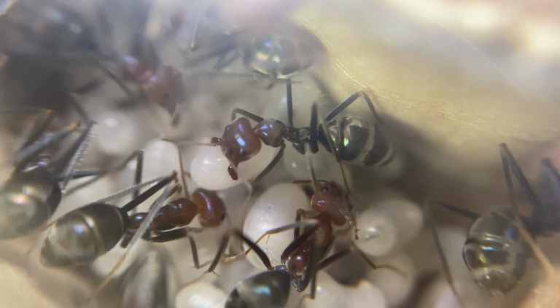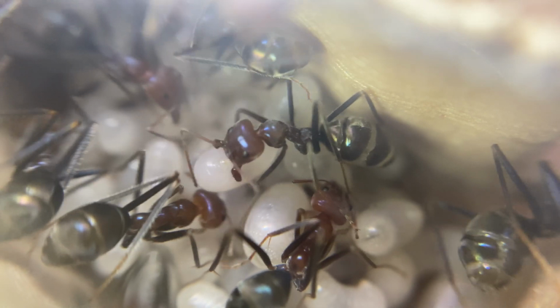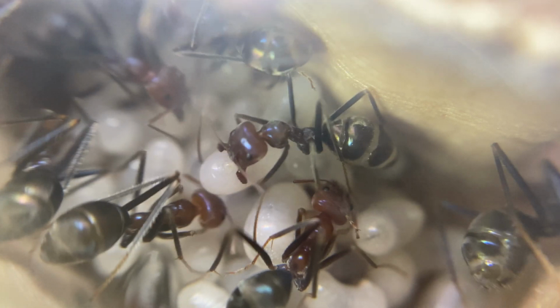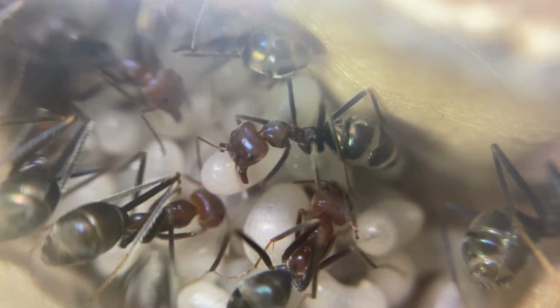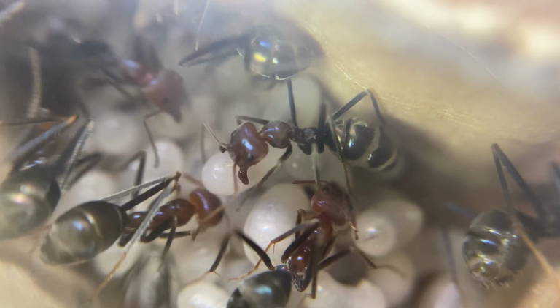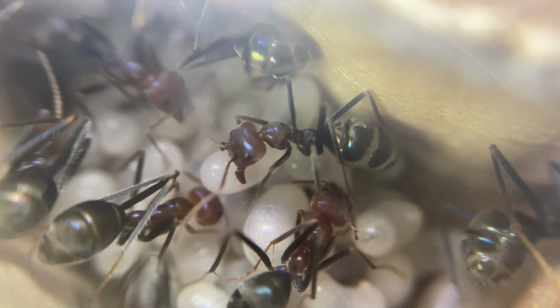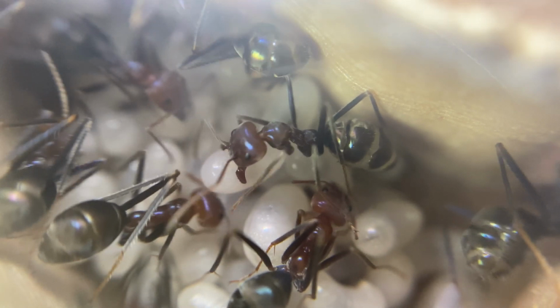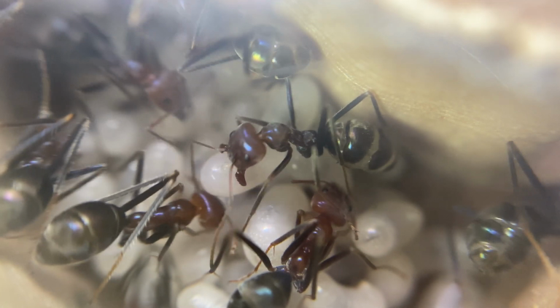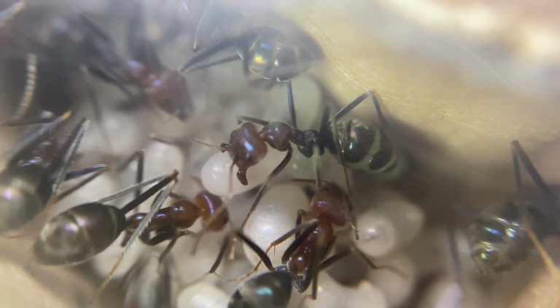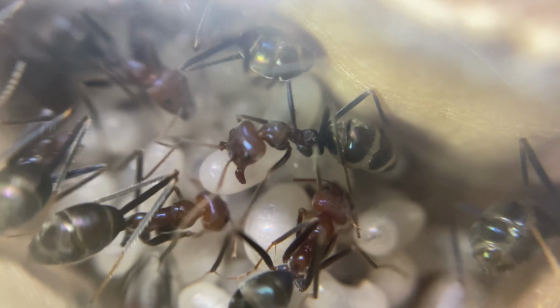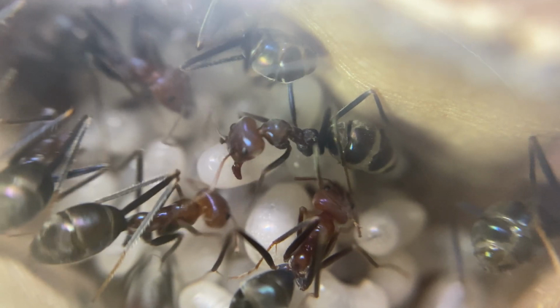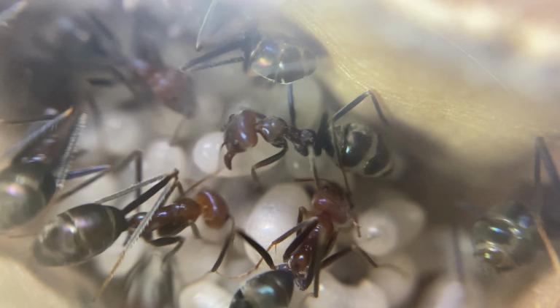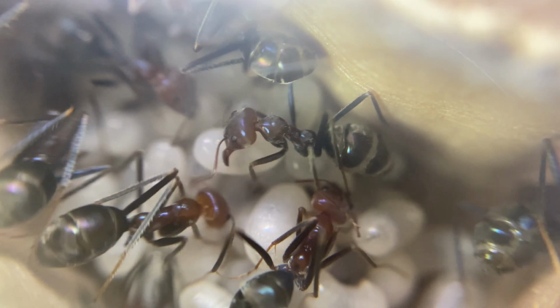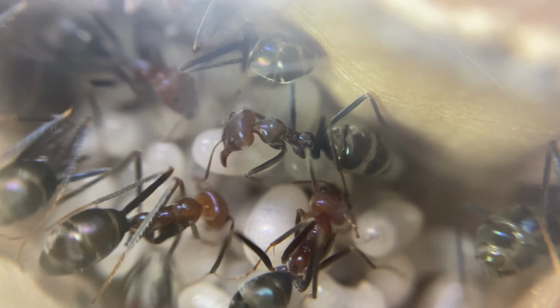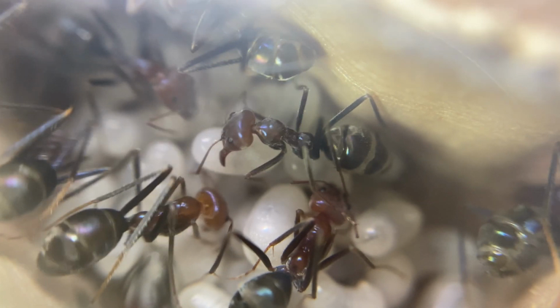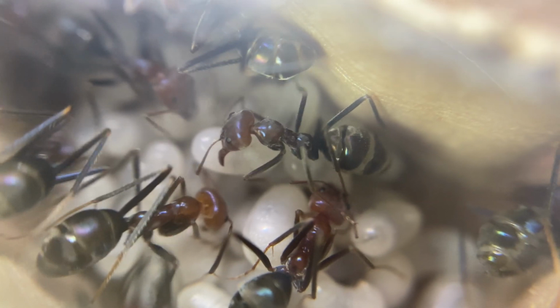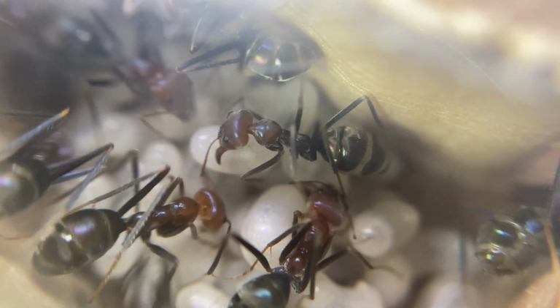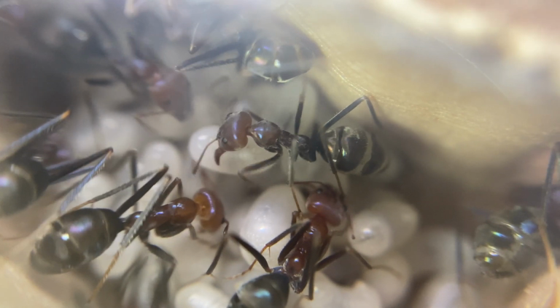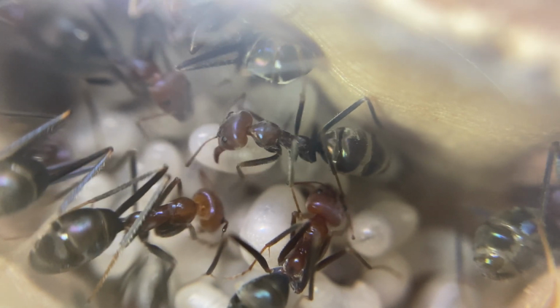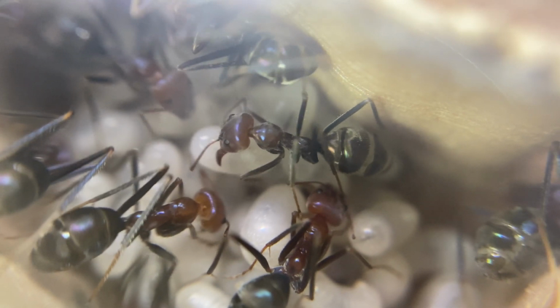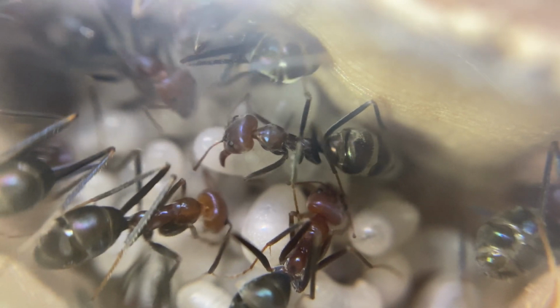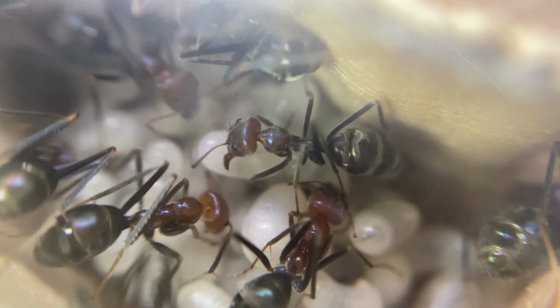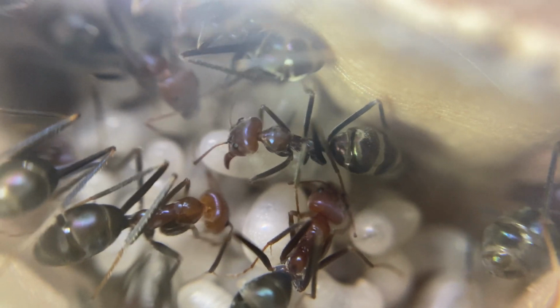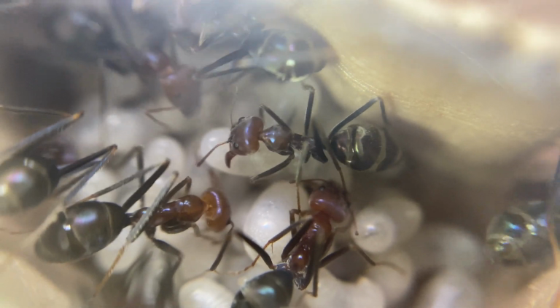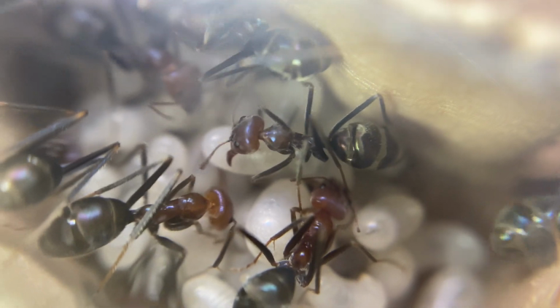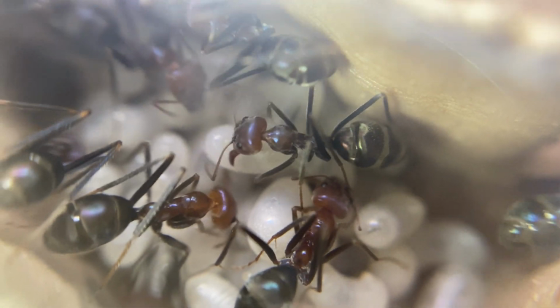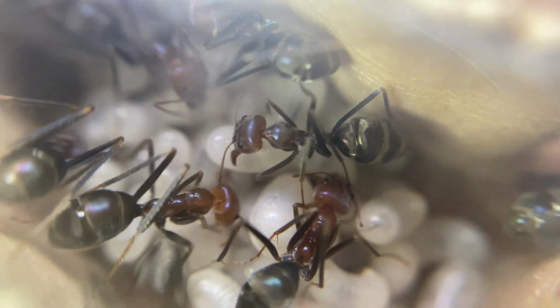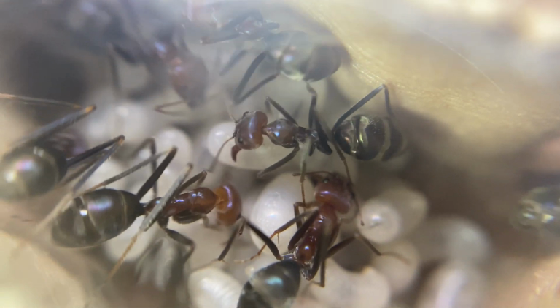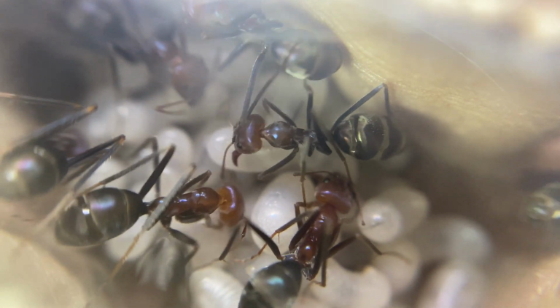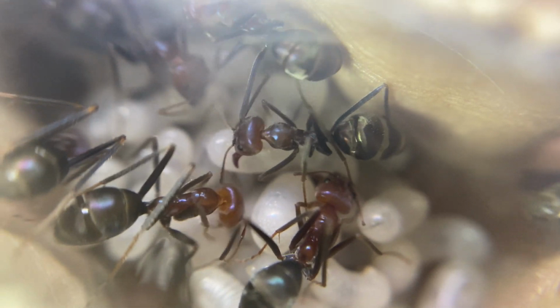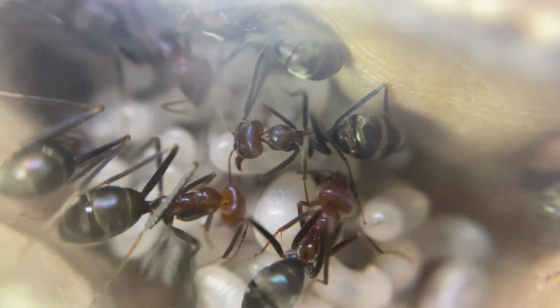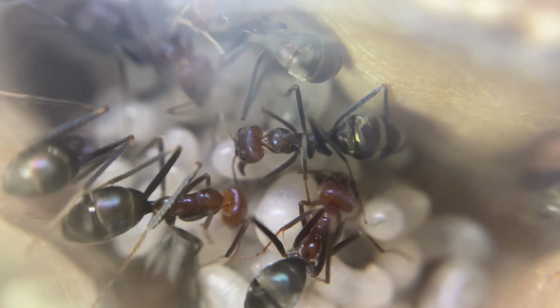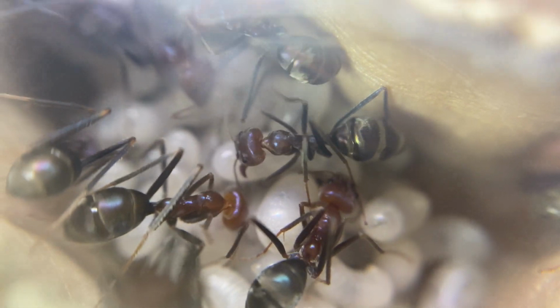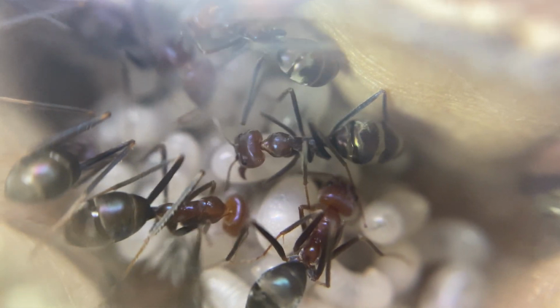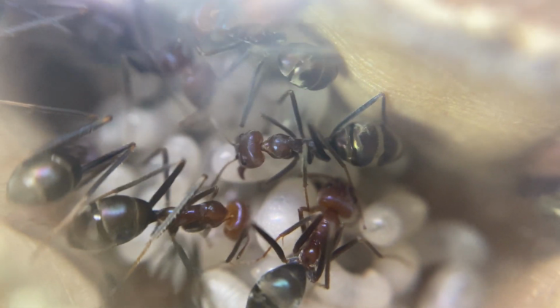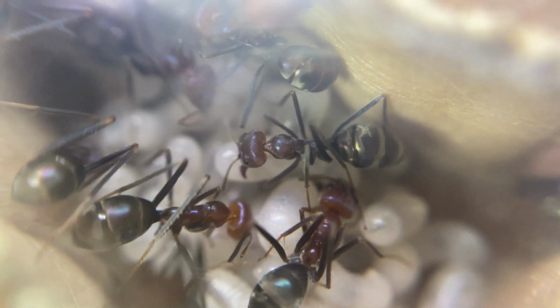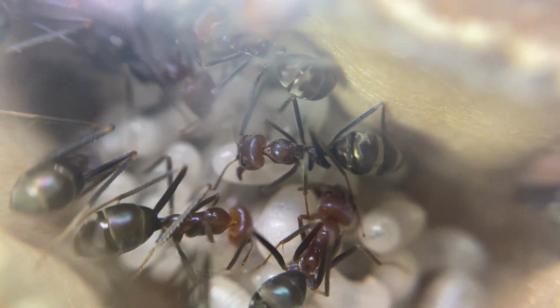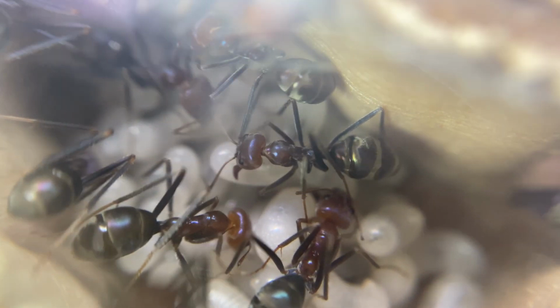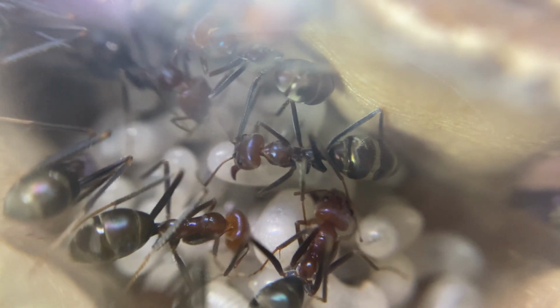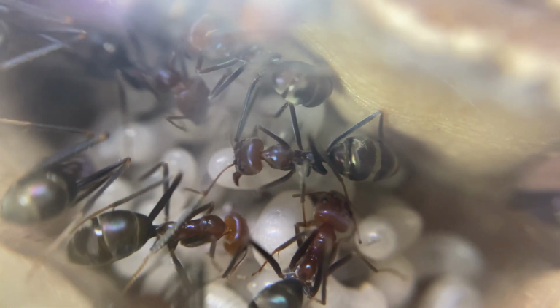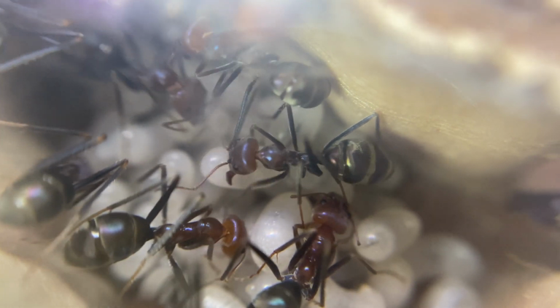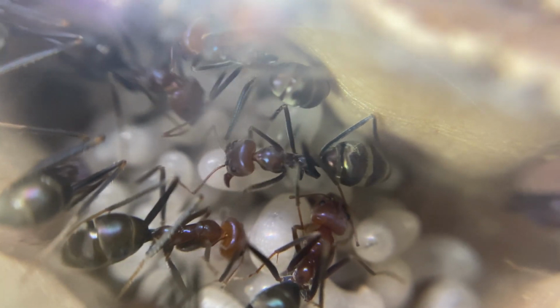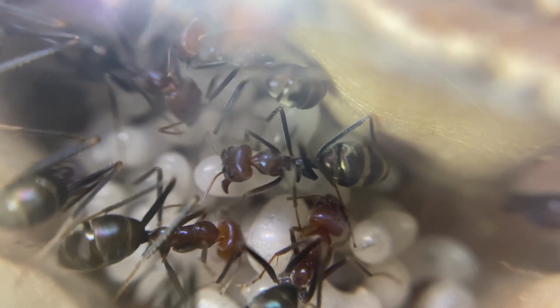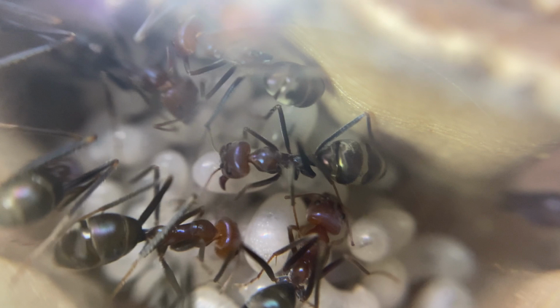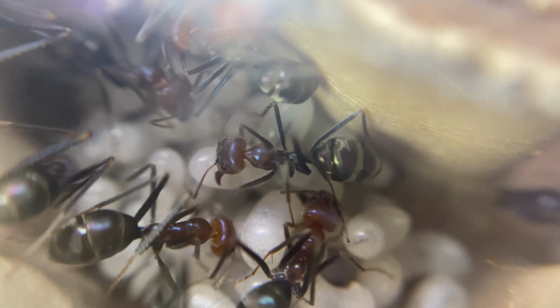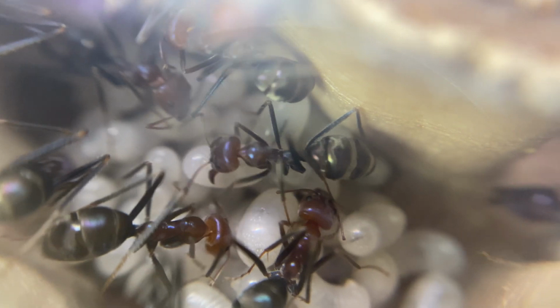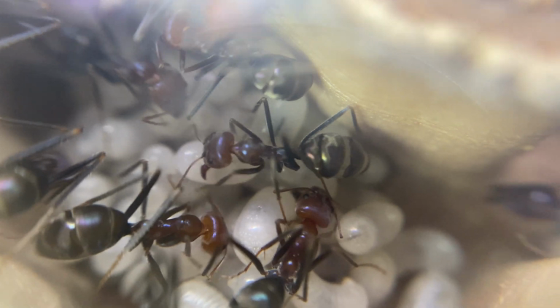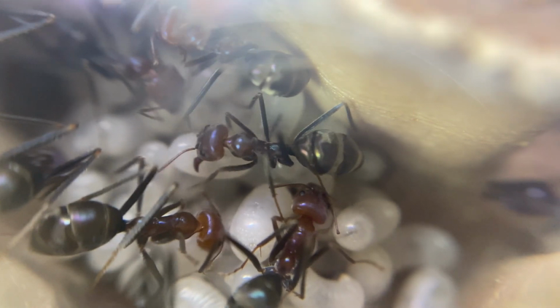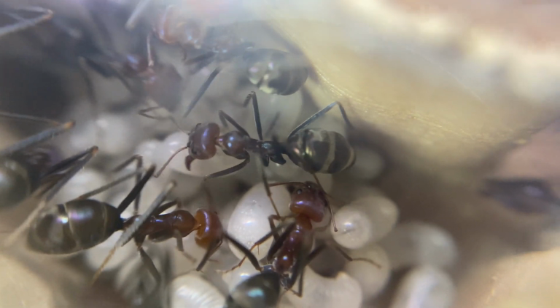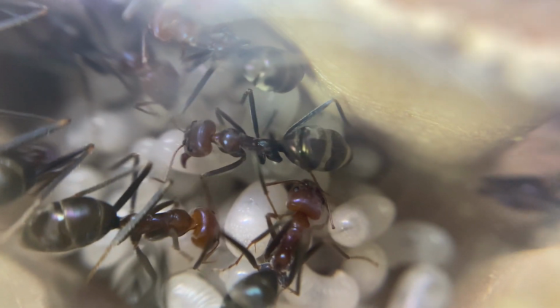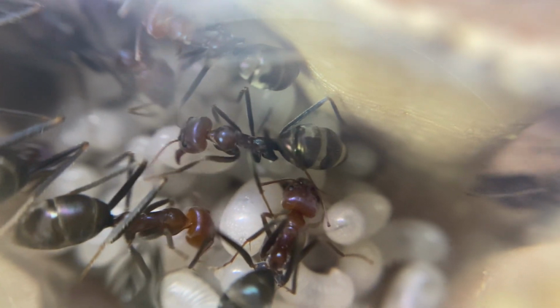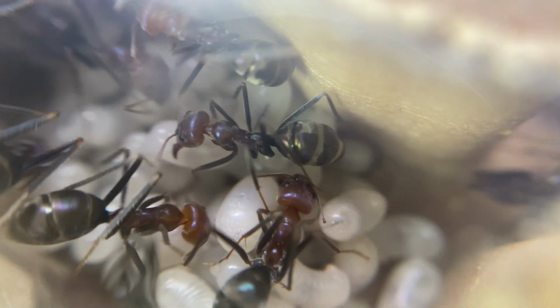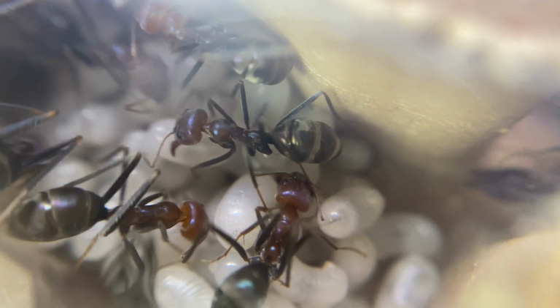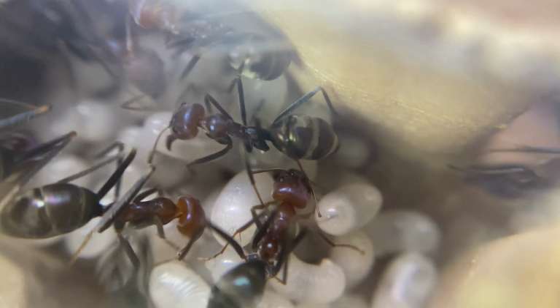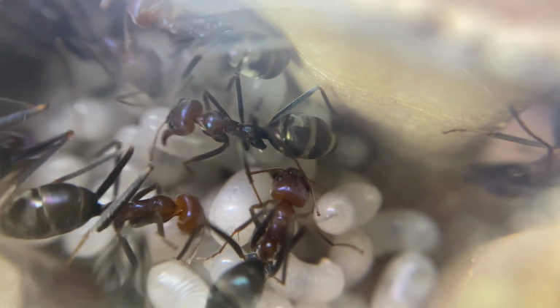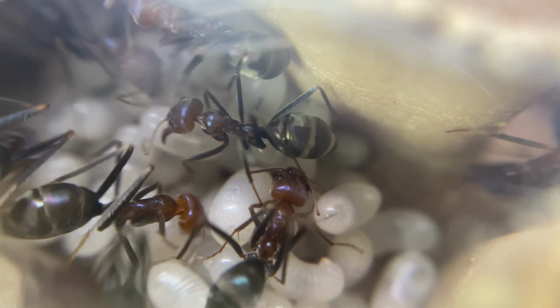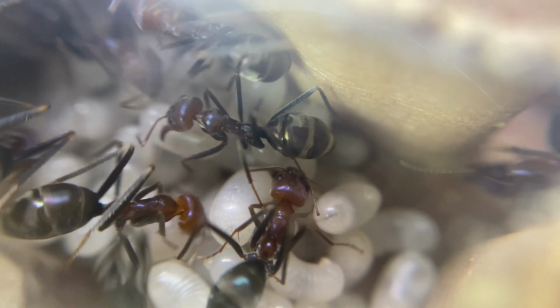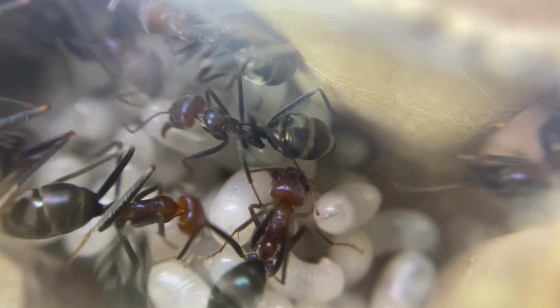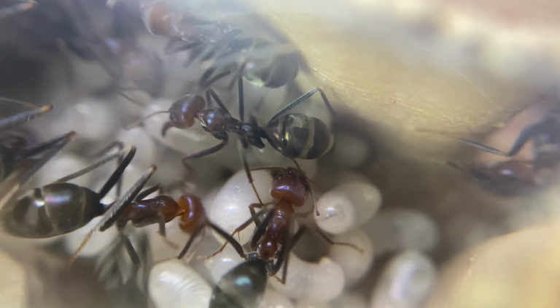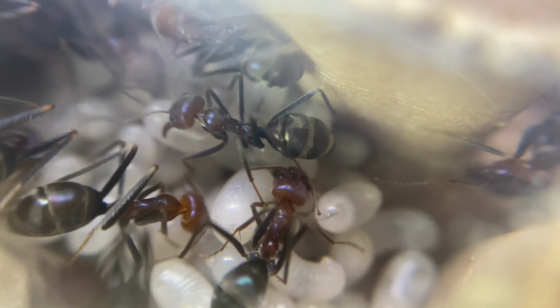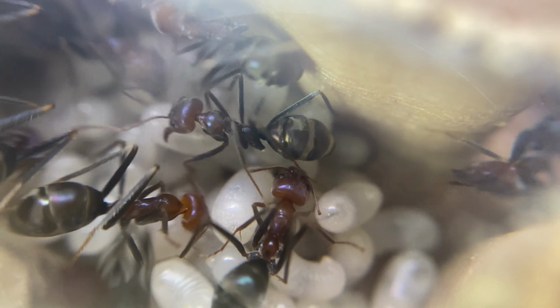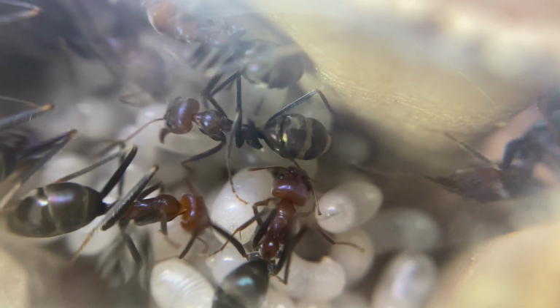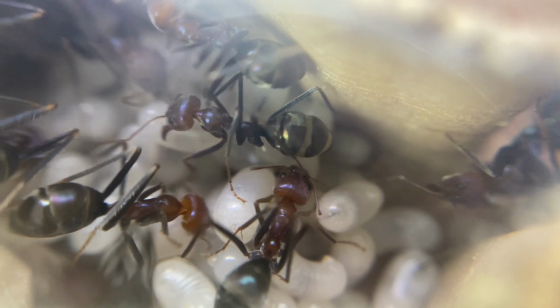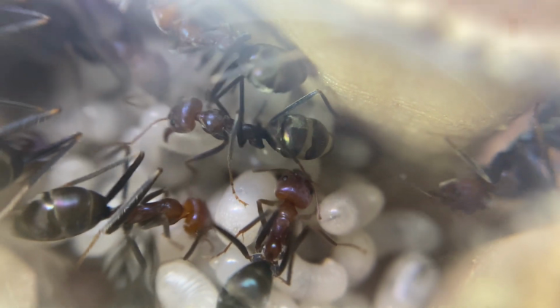Amazing things happen inside an ant nest and we get to delve inside and have a look at what's going on. So let's get into the video.